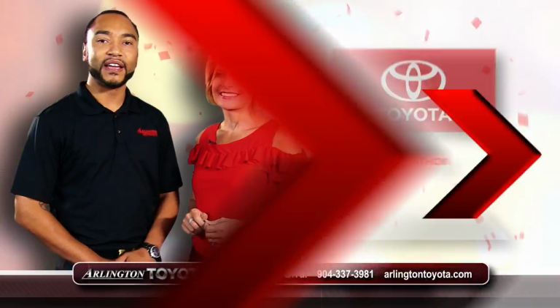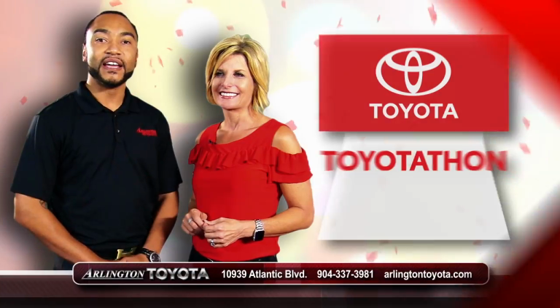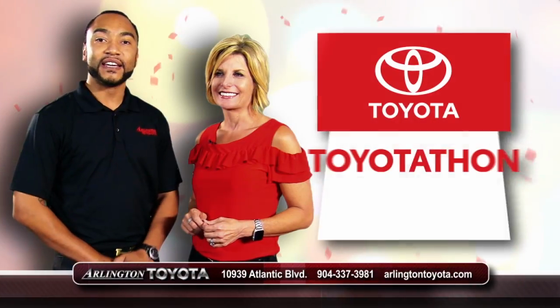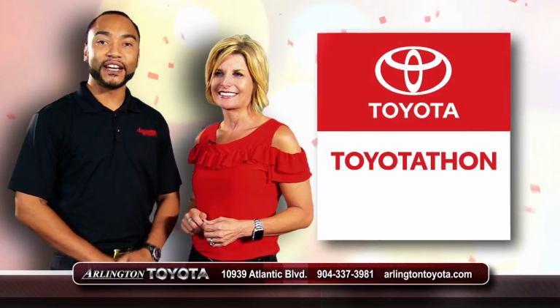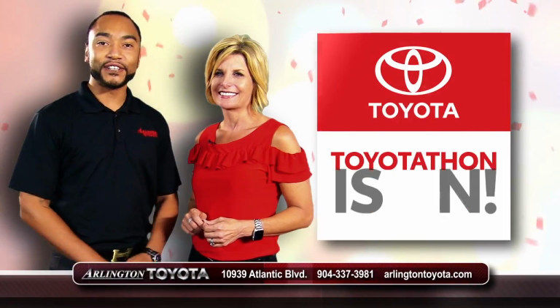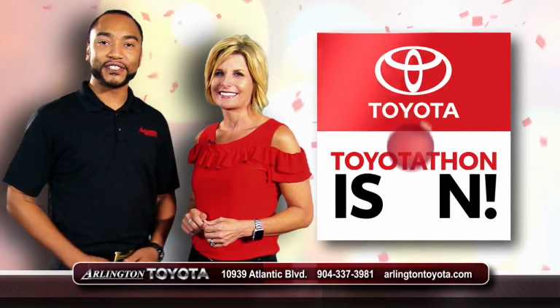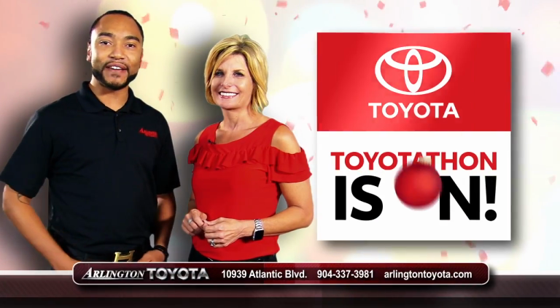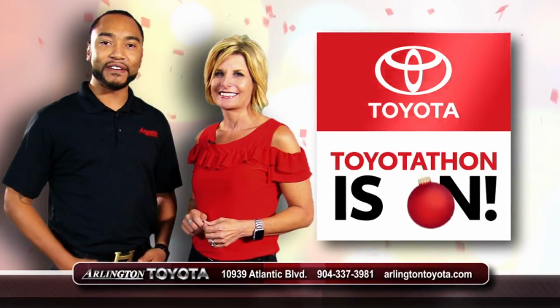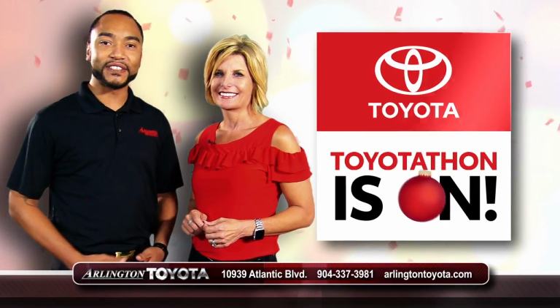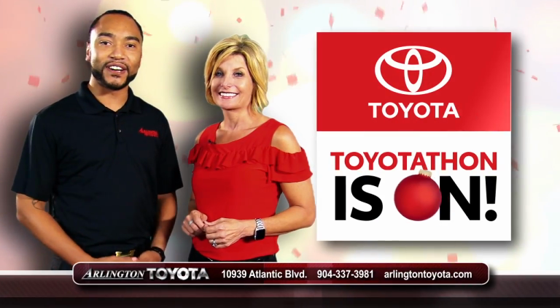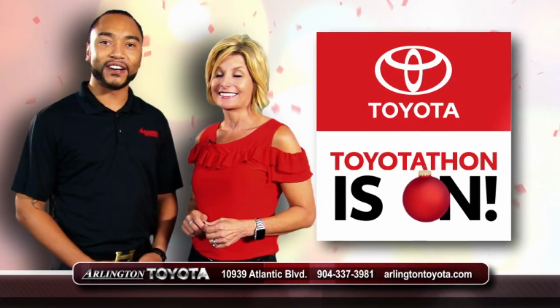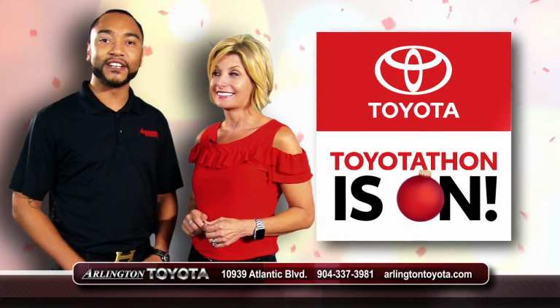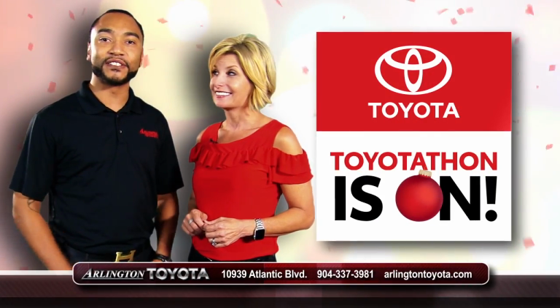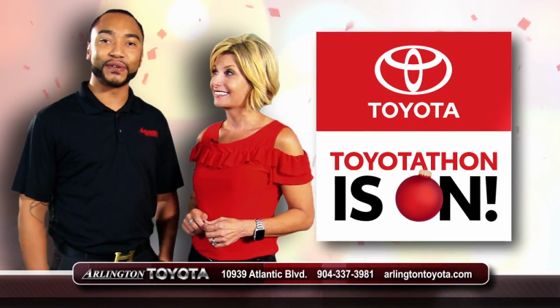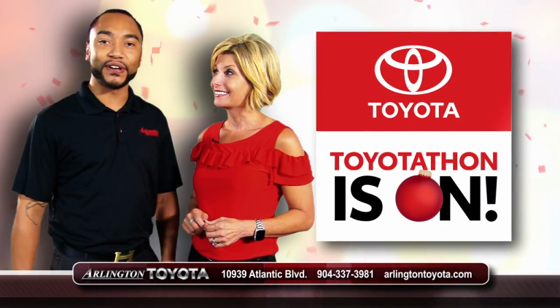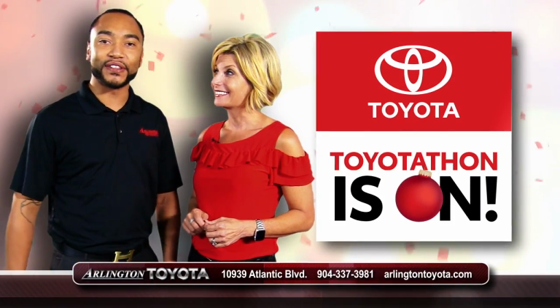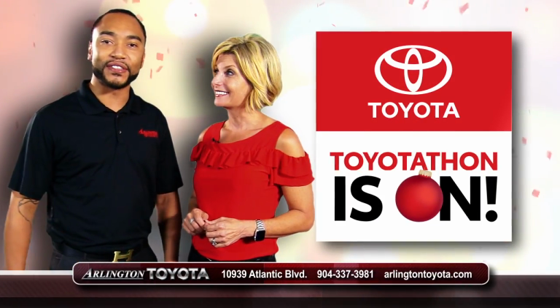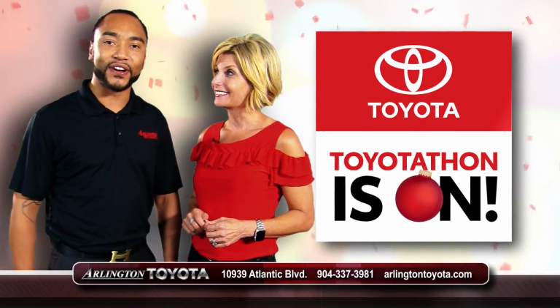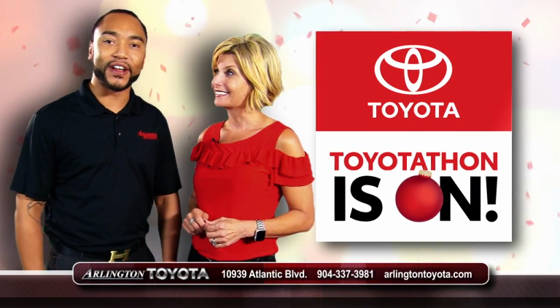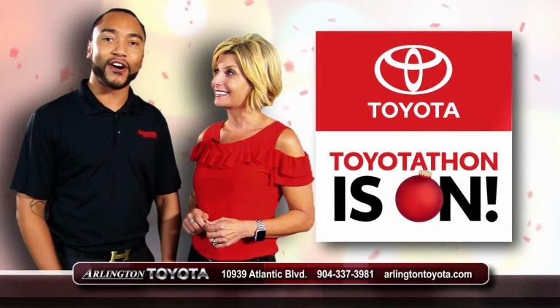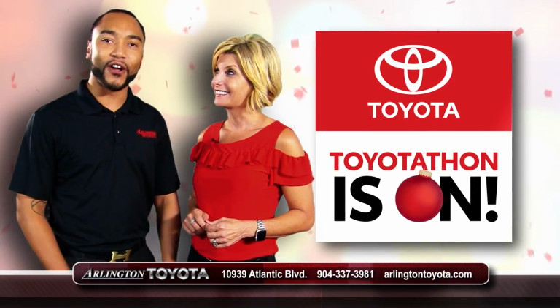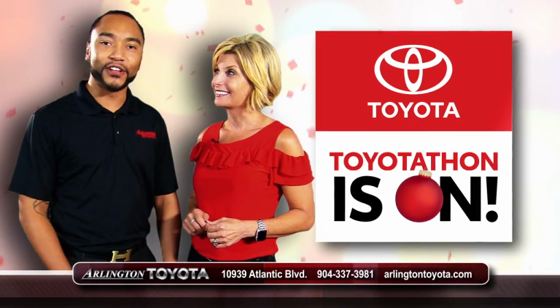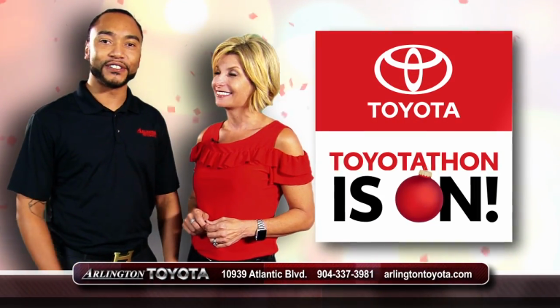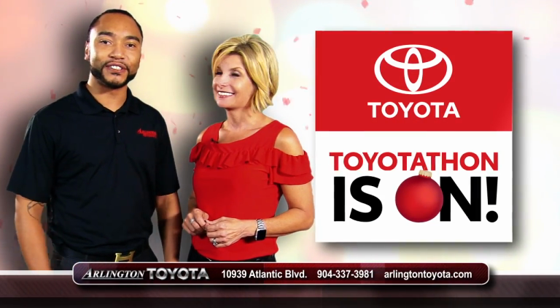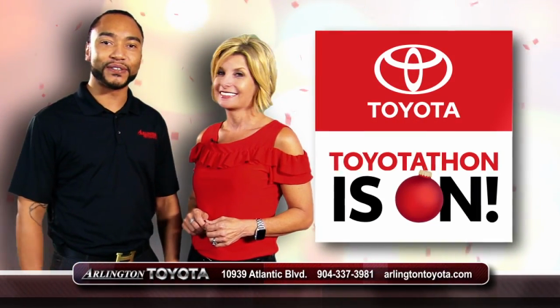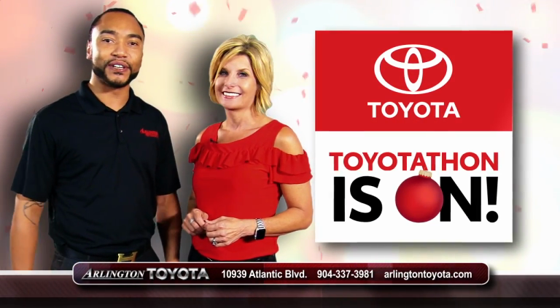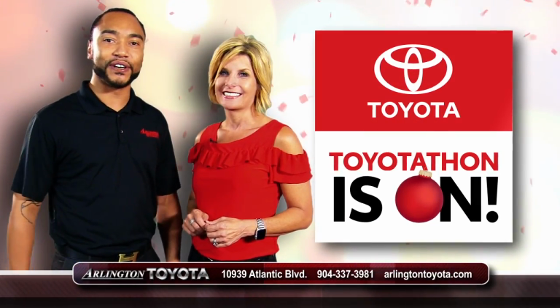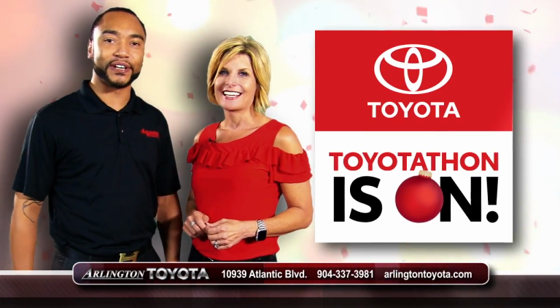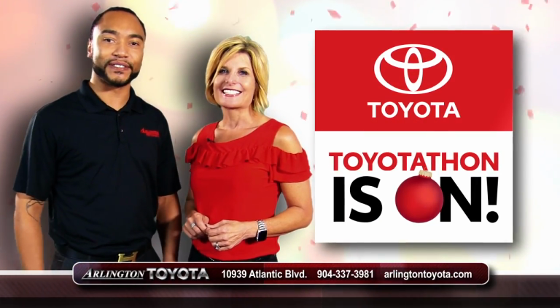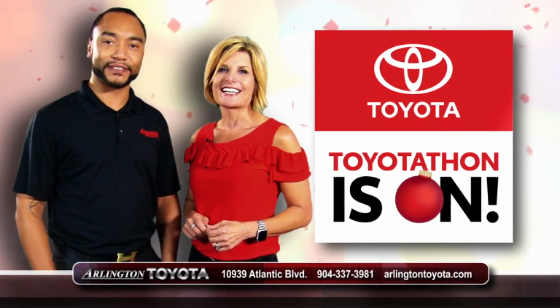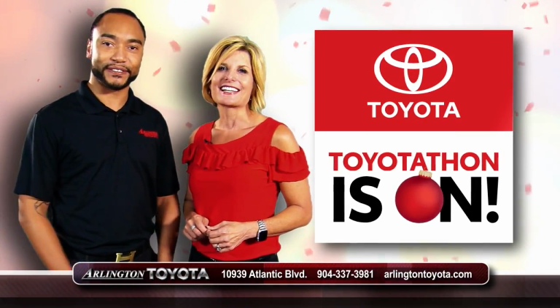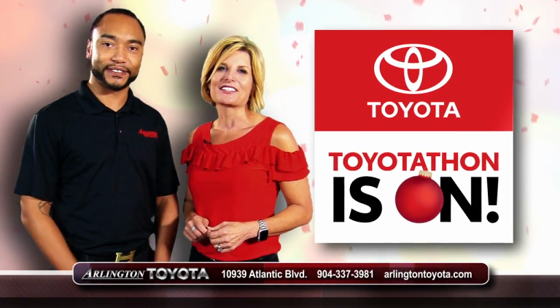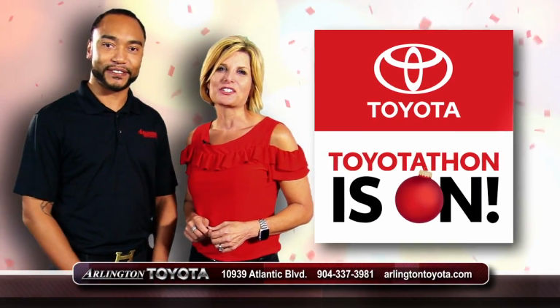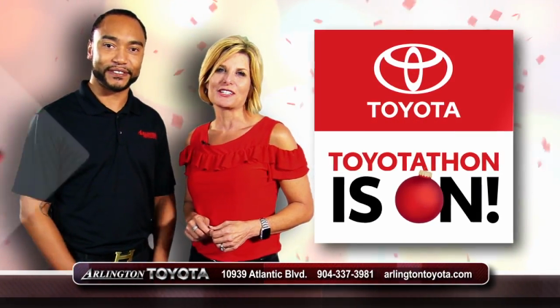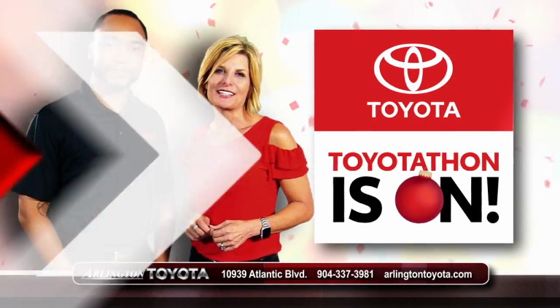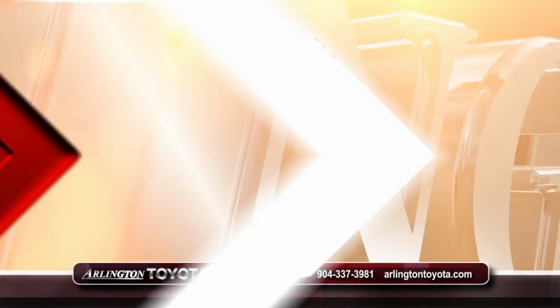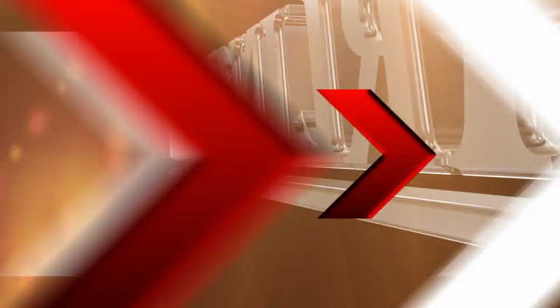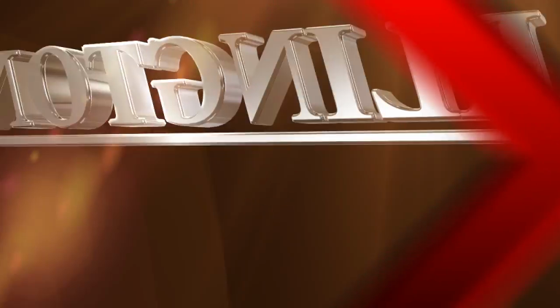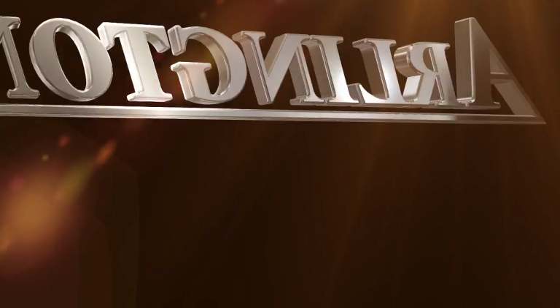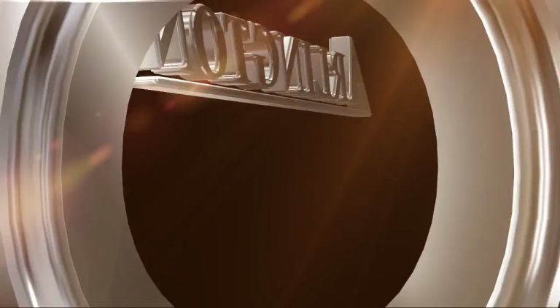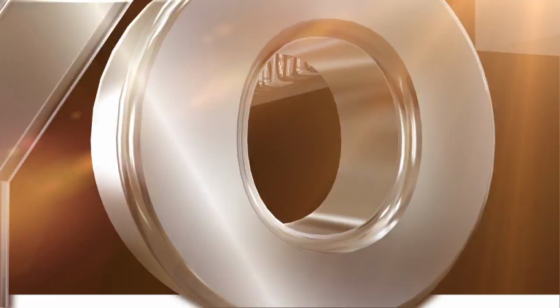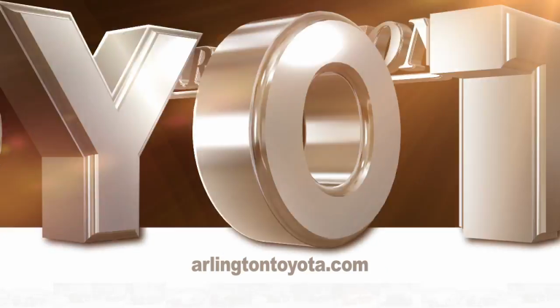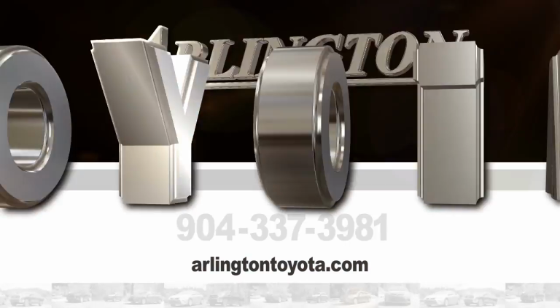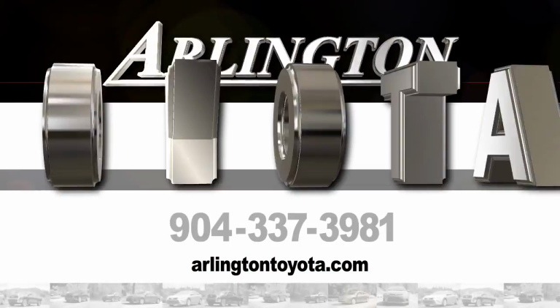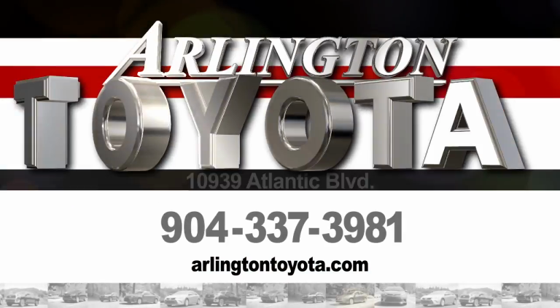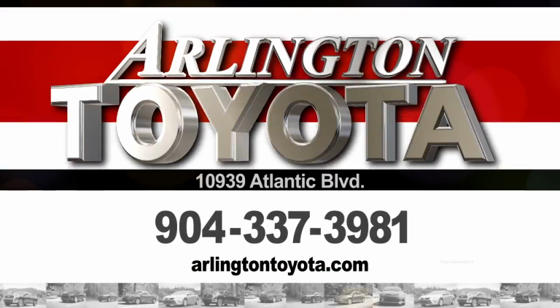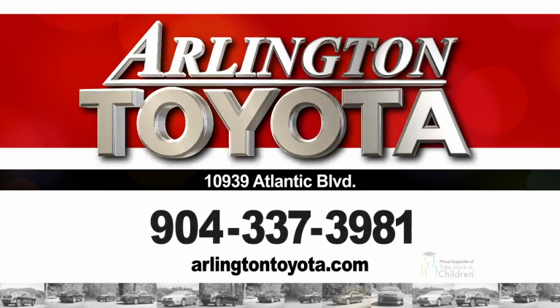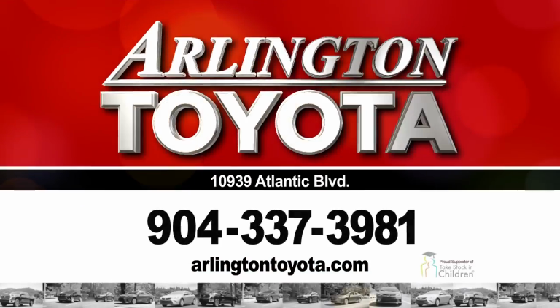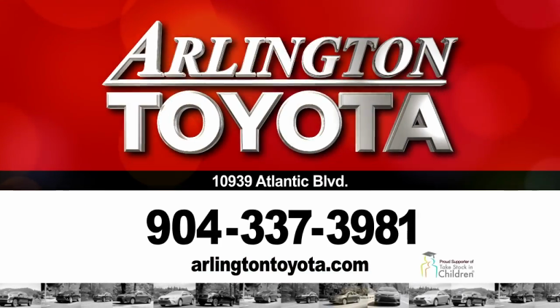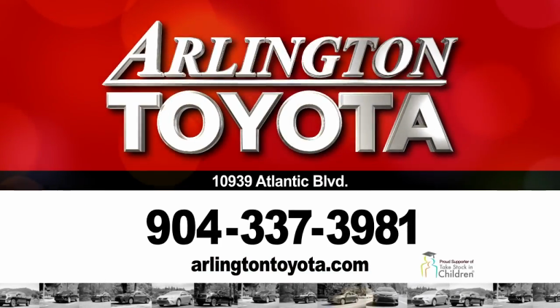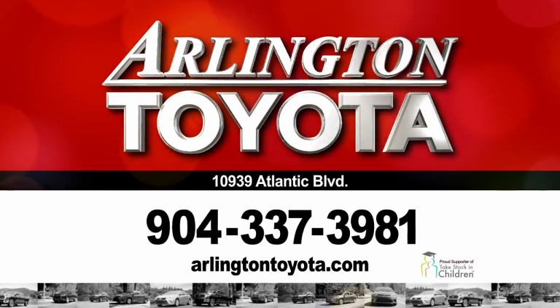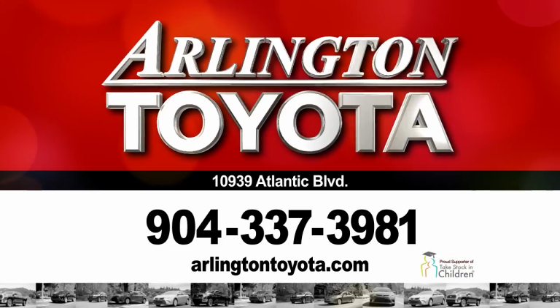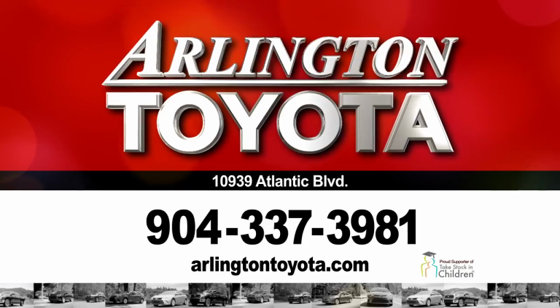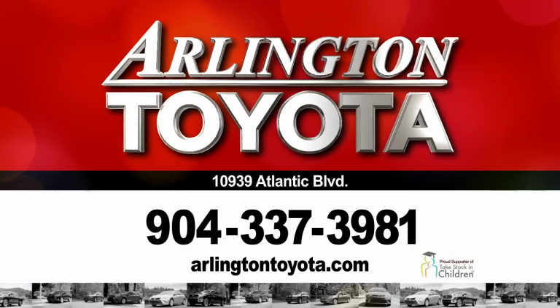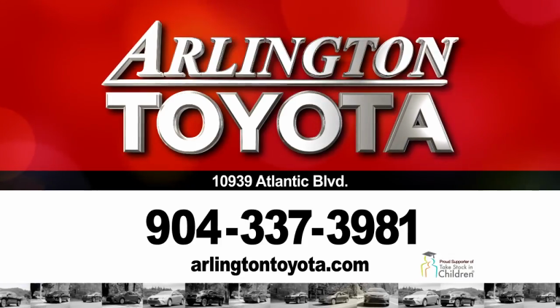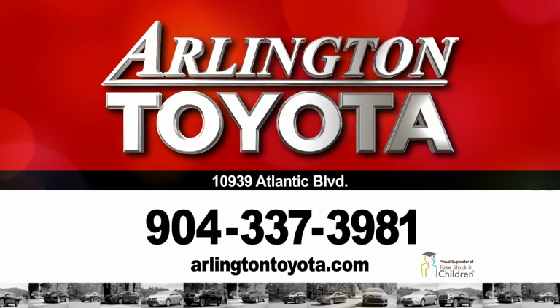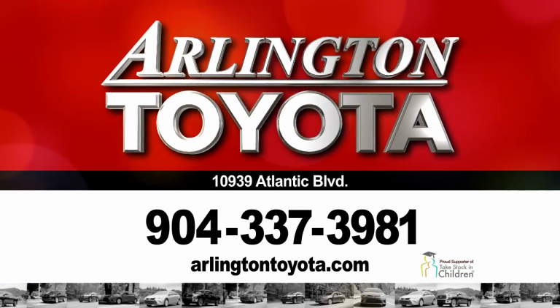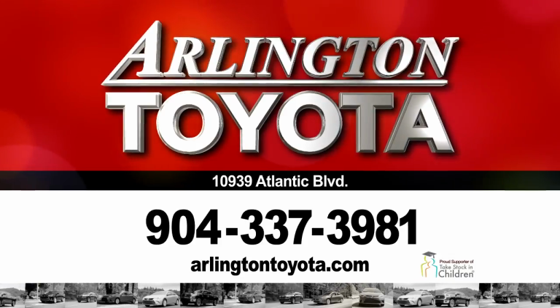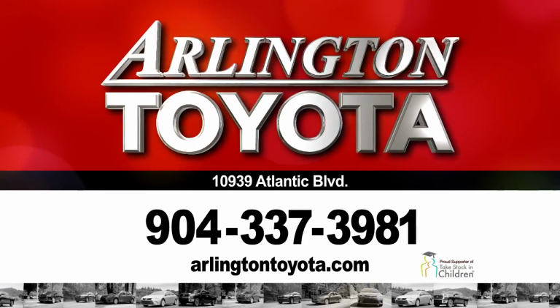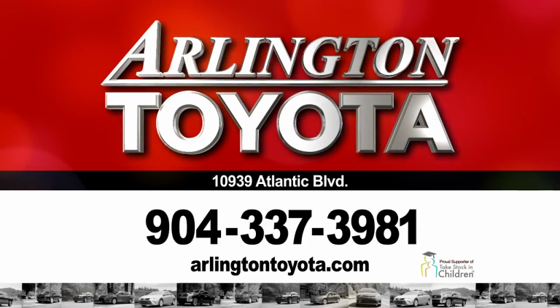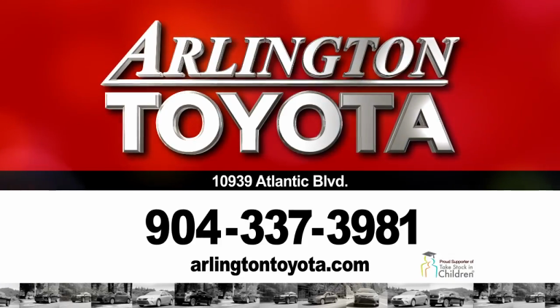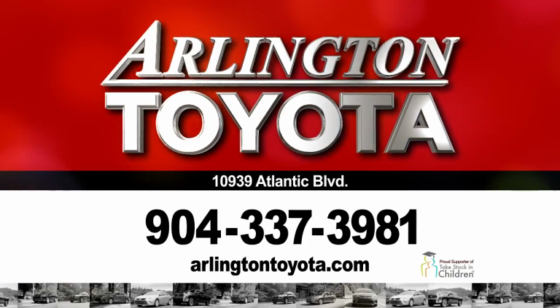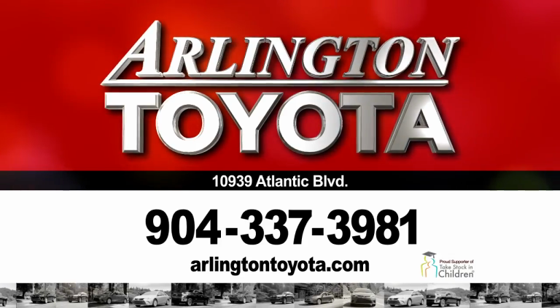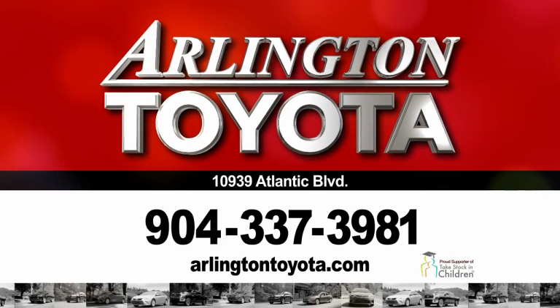Get your savings on. It's Toyota-Thon at Arlington Toyota. 10939 Atlantic Boulevard and online at ArlingtonToyota.com.